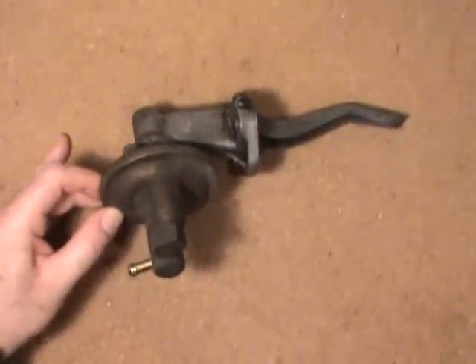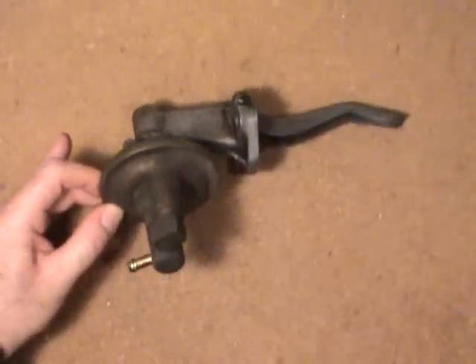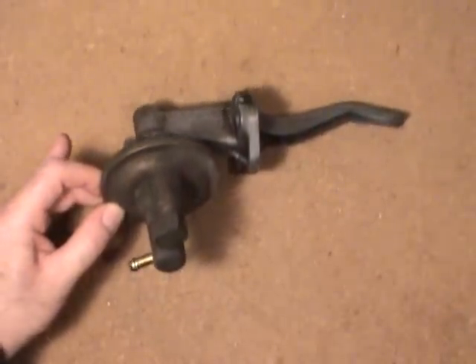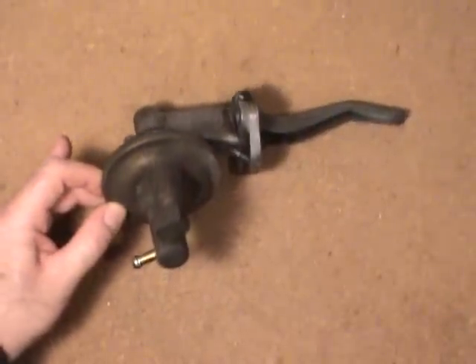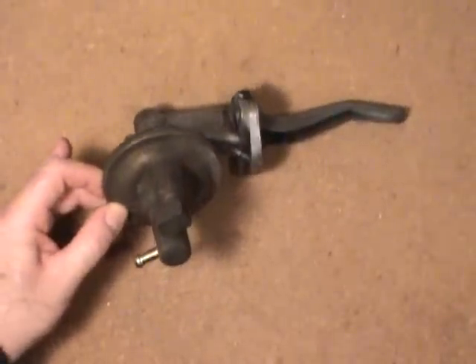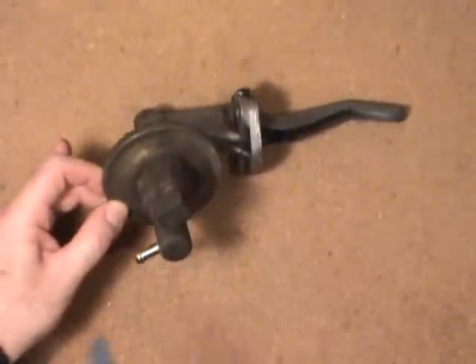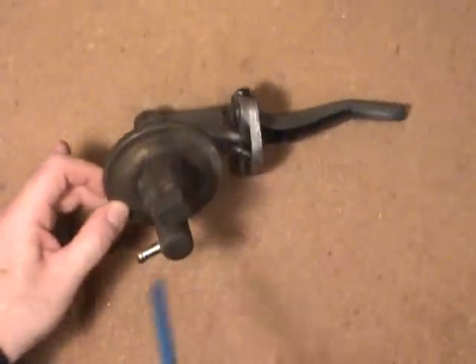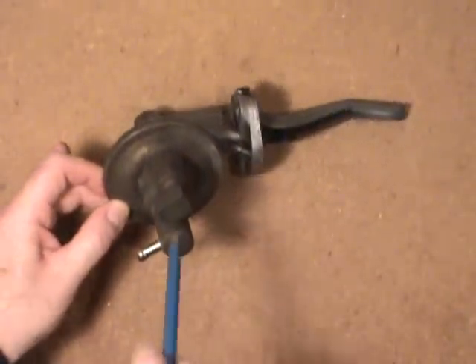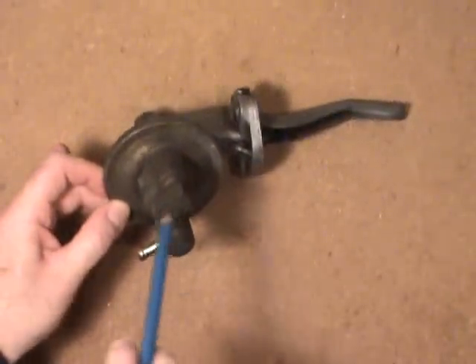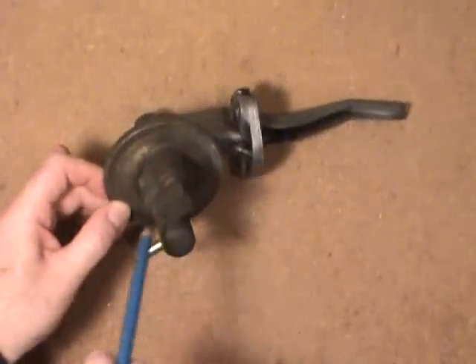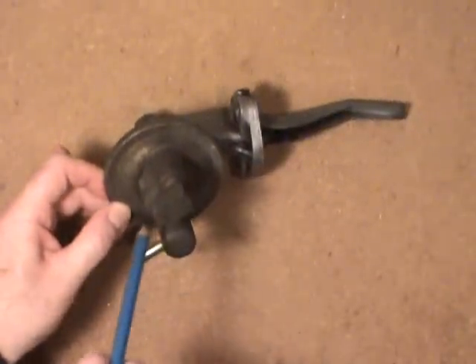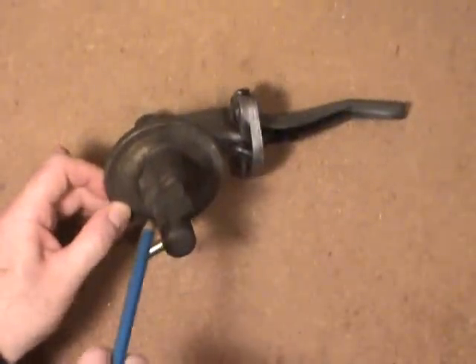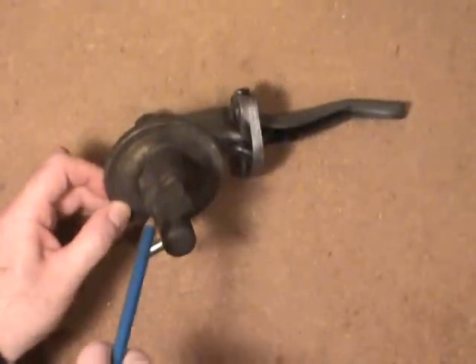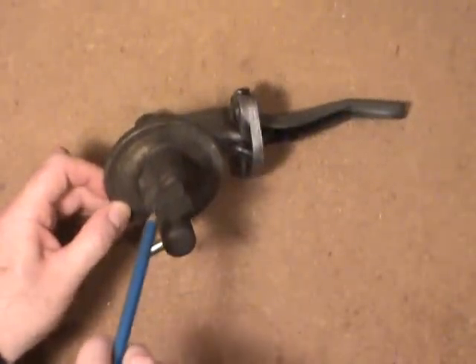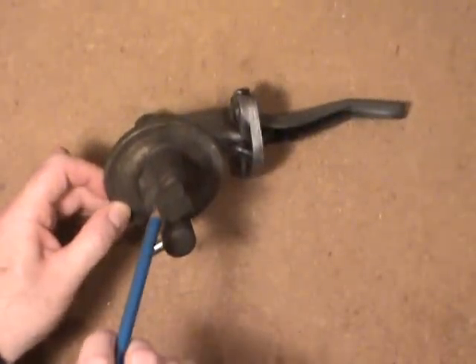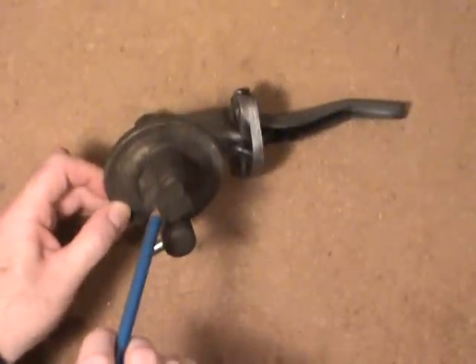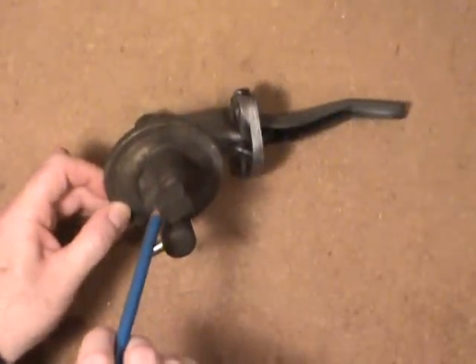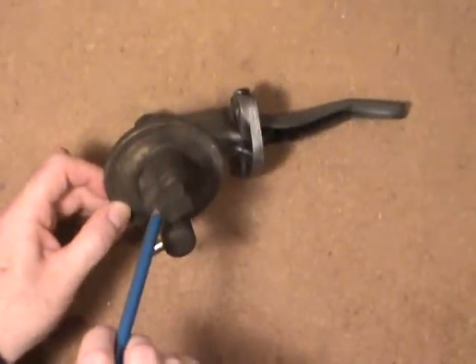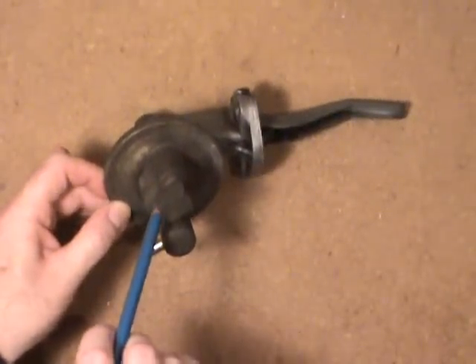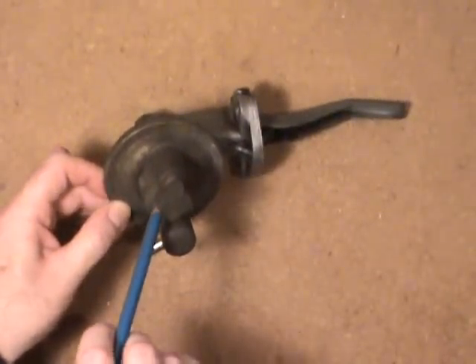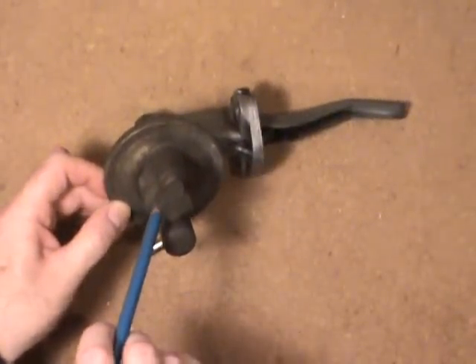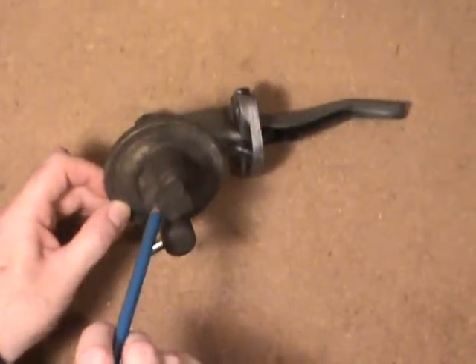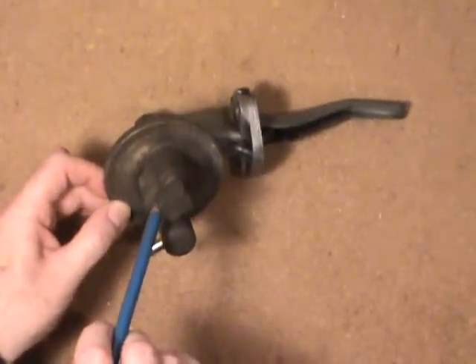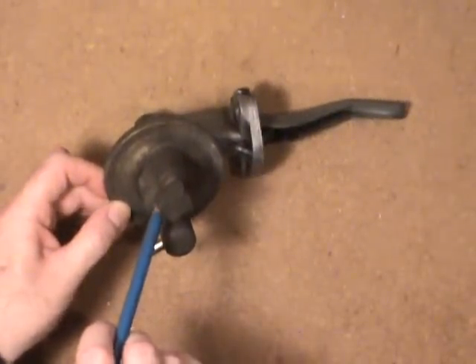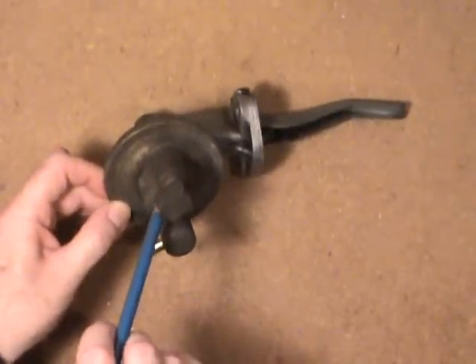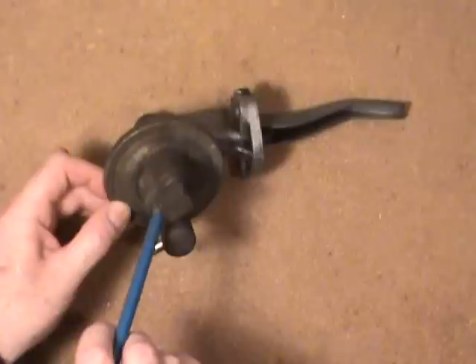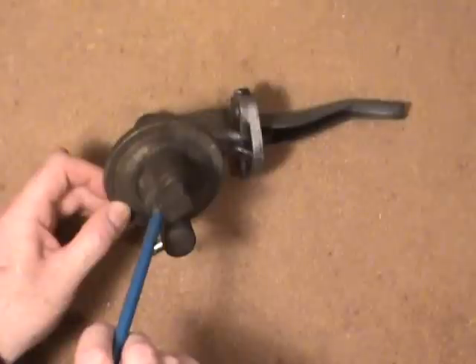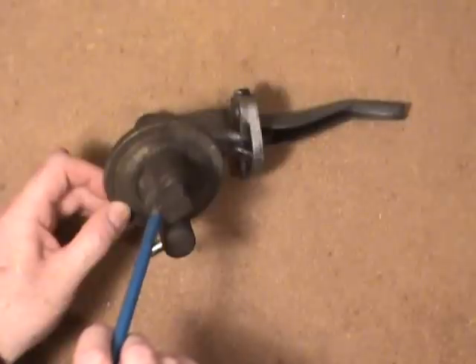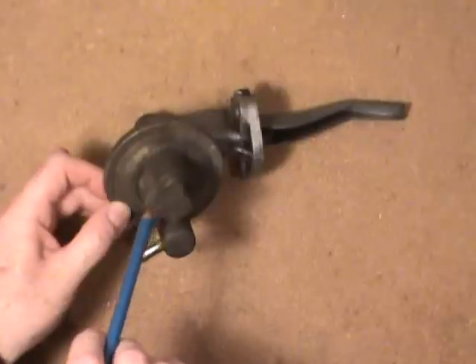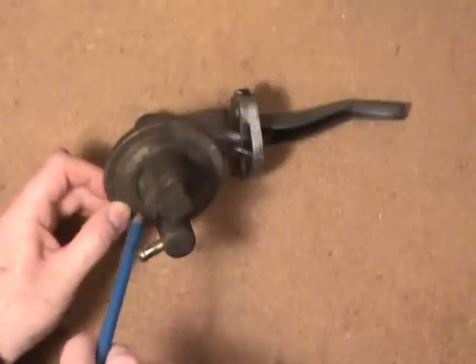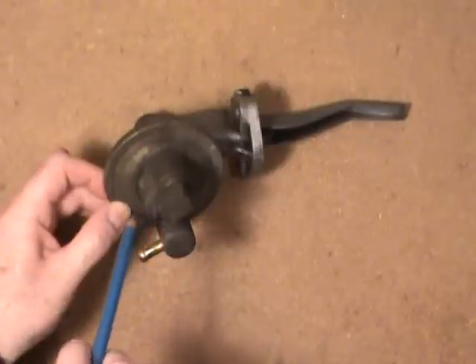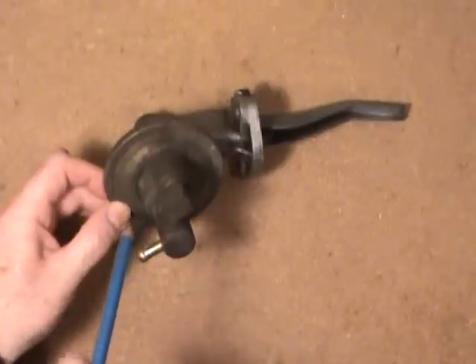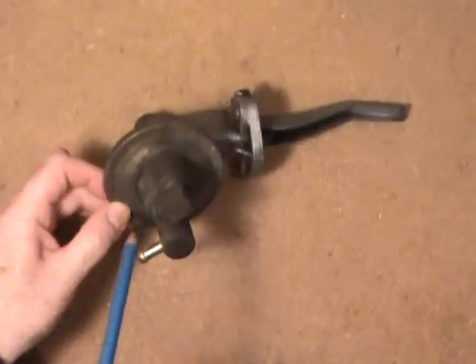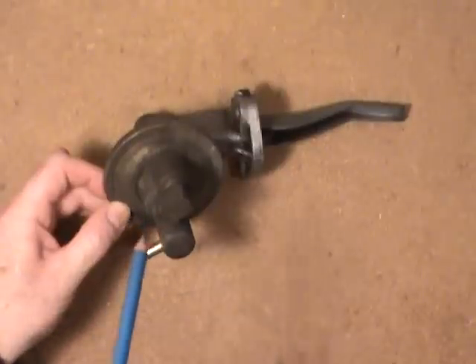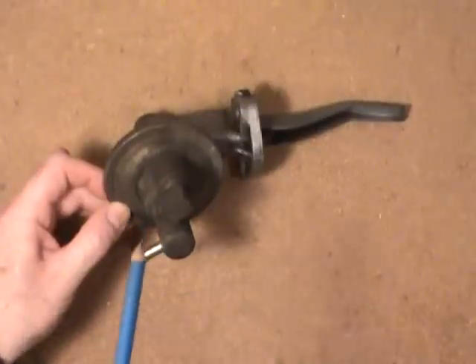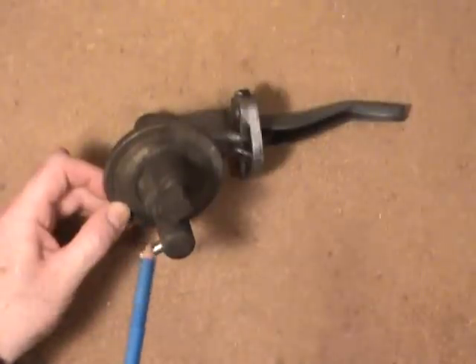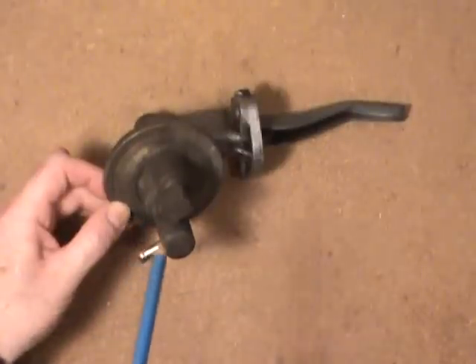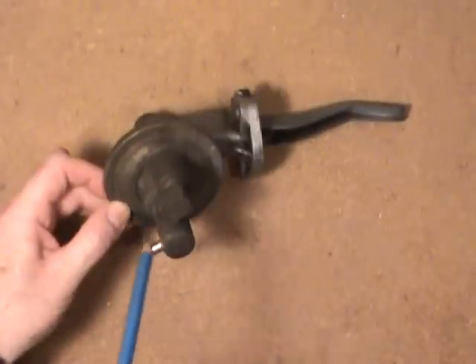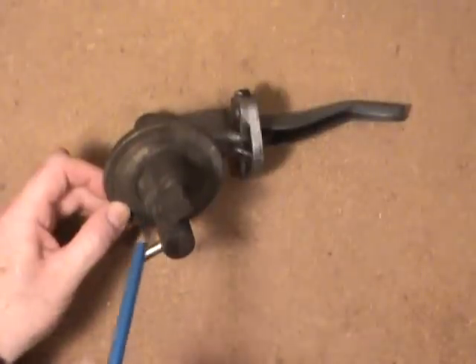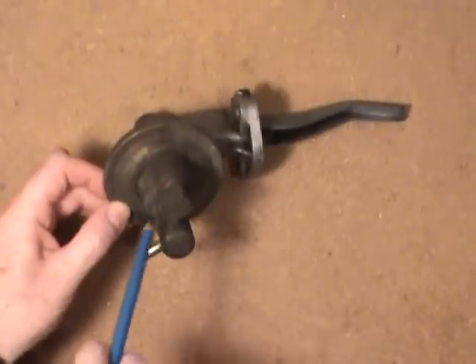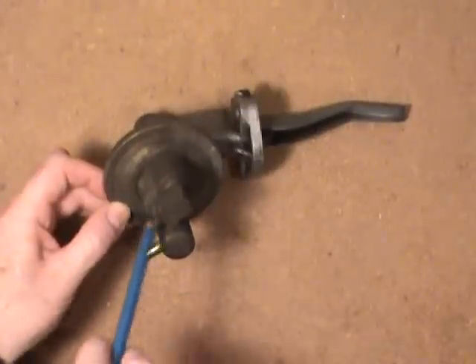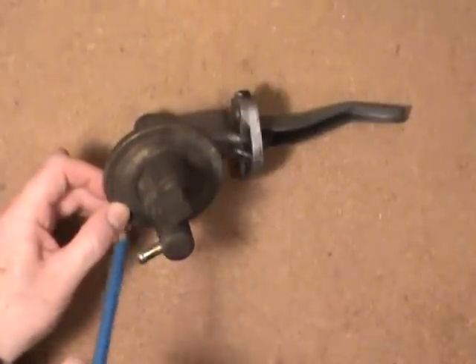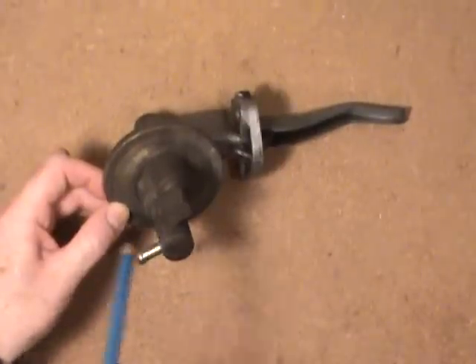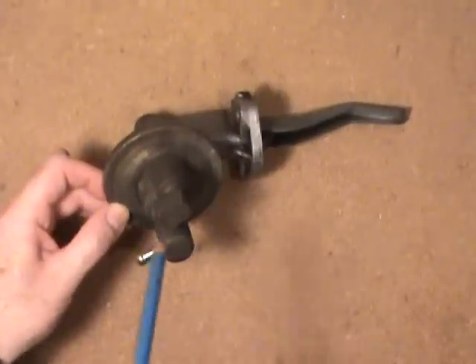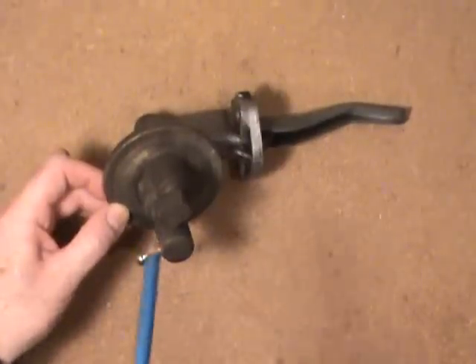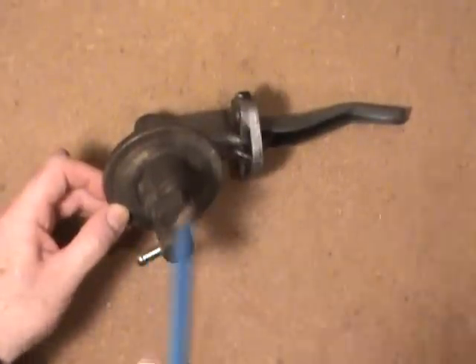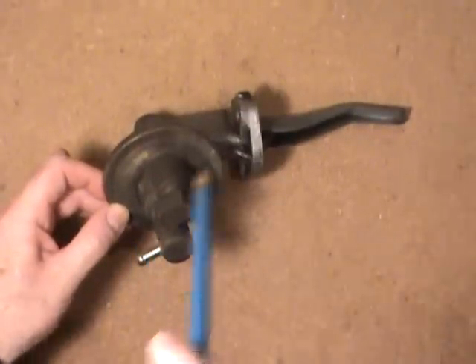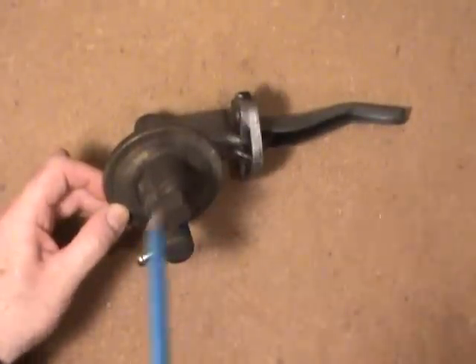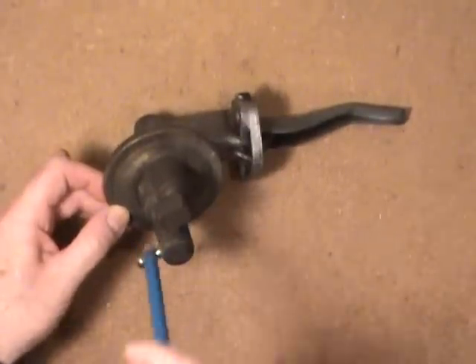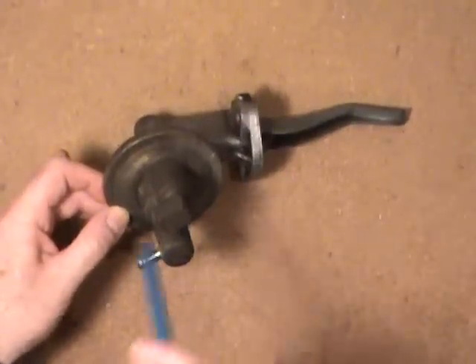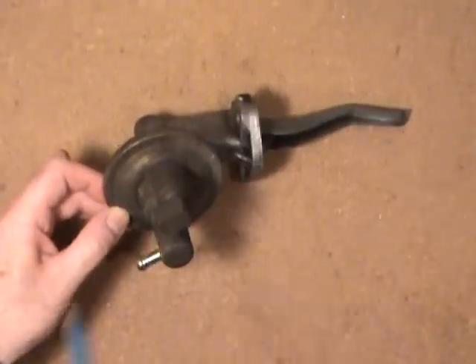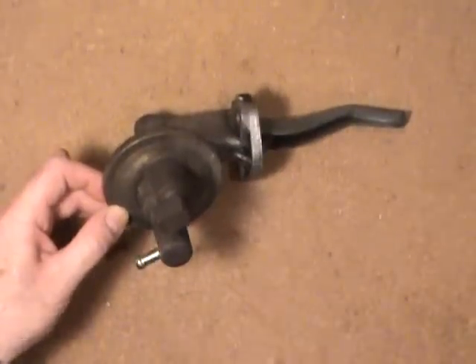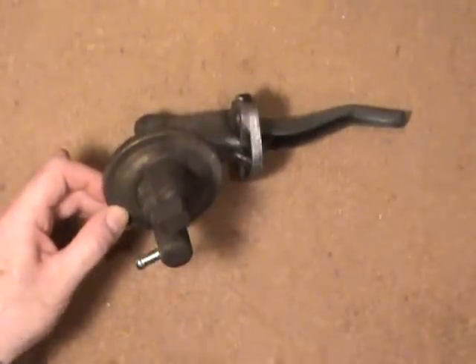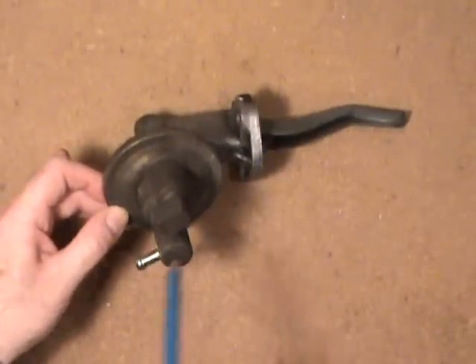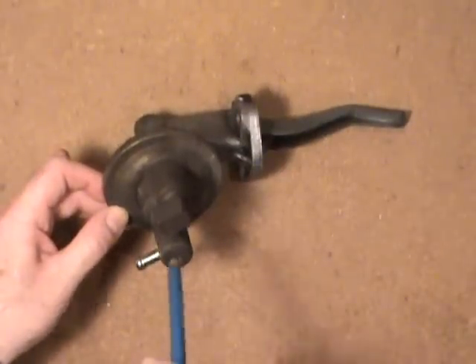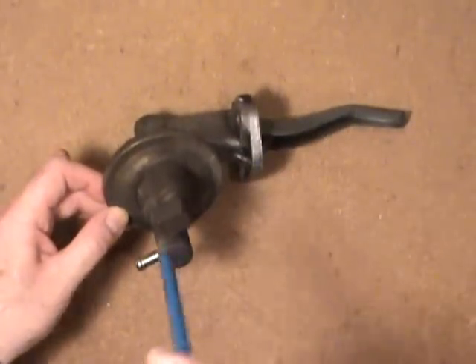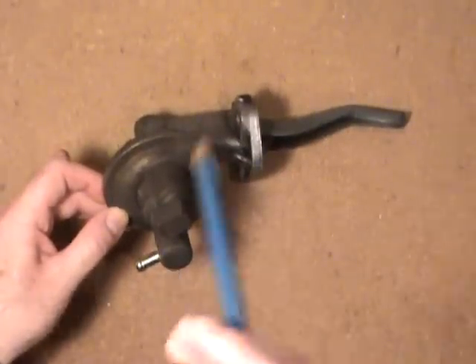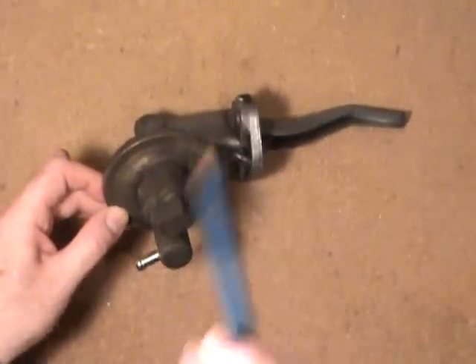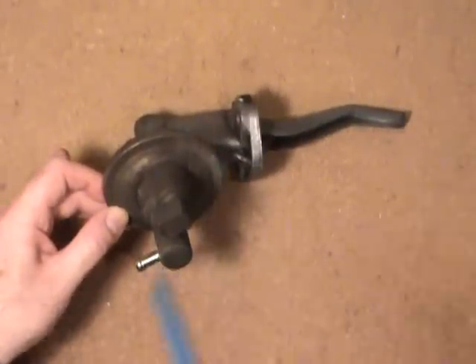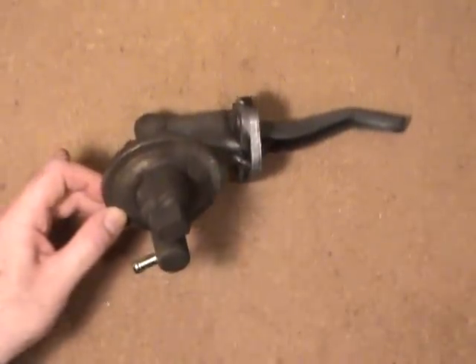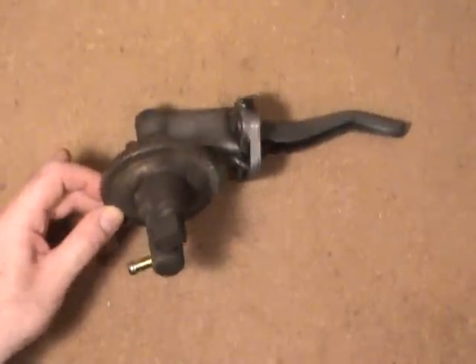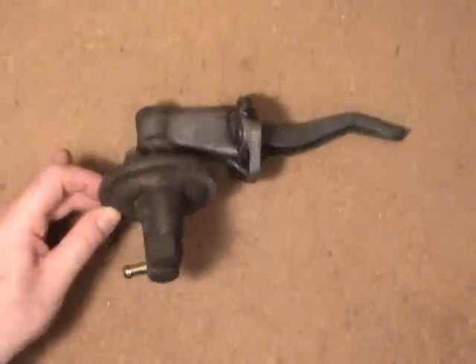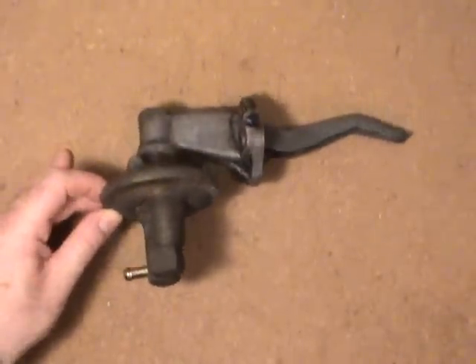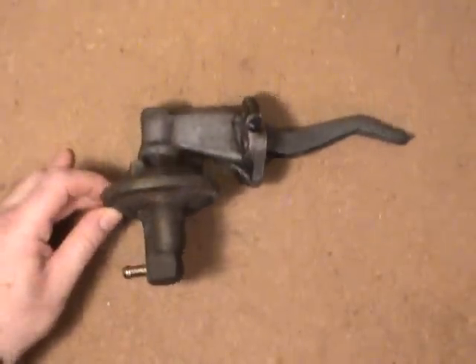And then it forces the fuel out through this opening, up into your fuel filter first in this particular one, and then on to the carburetor.